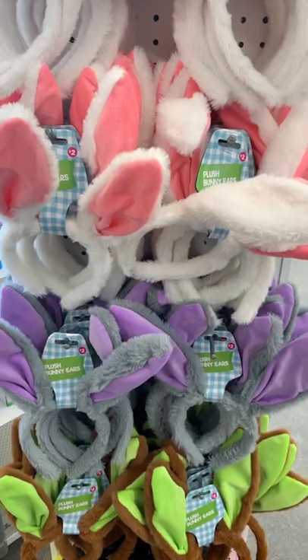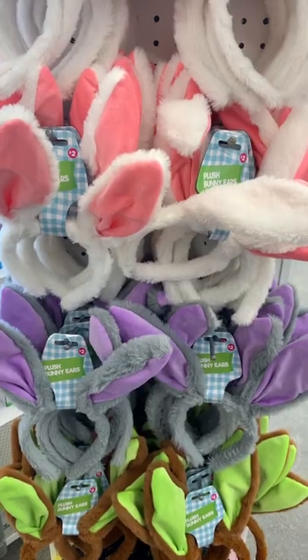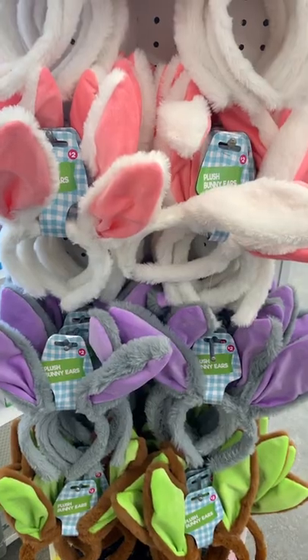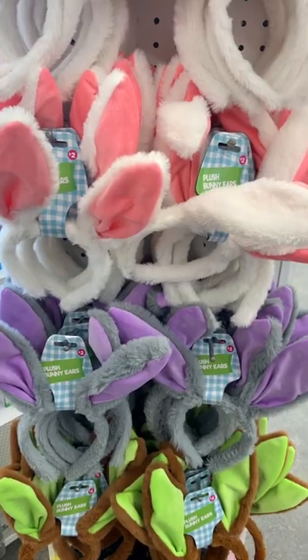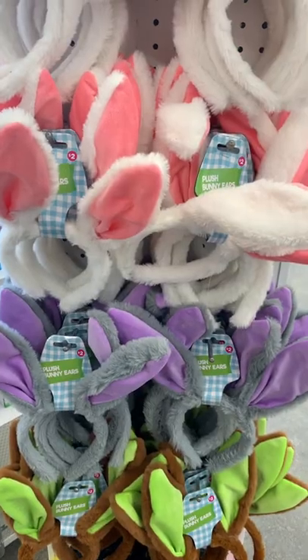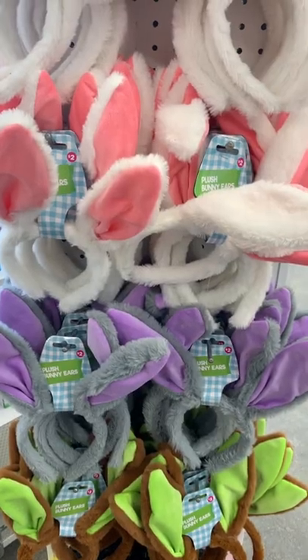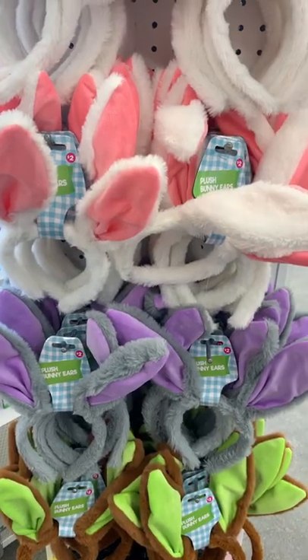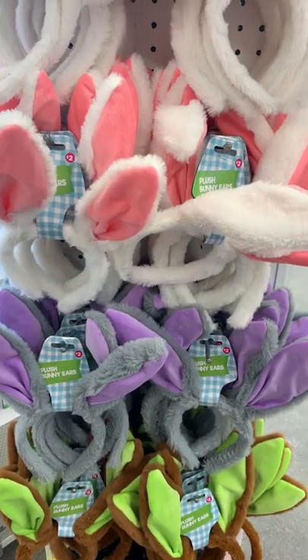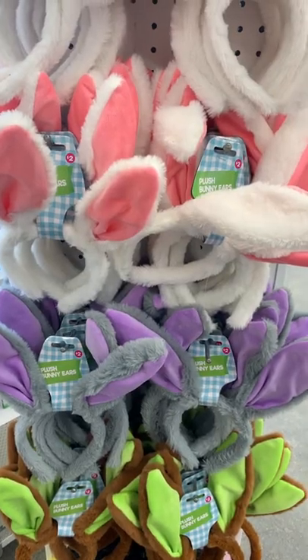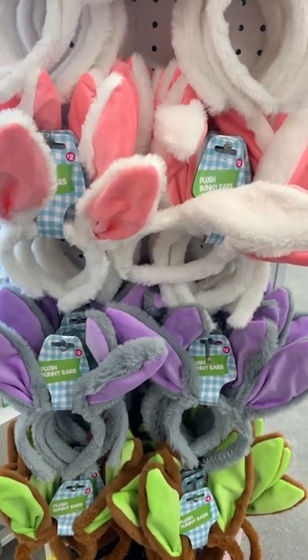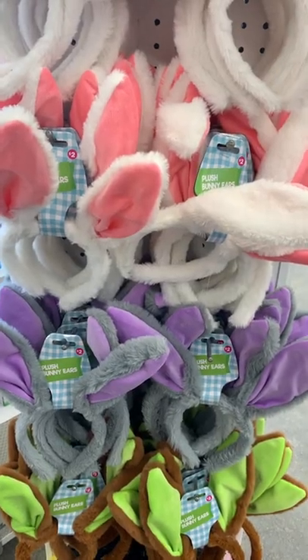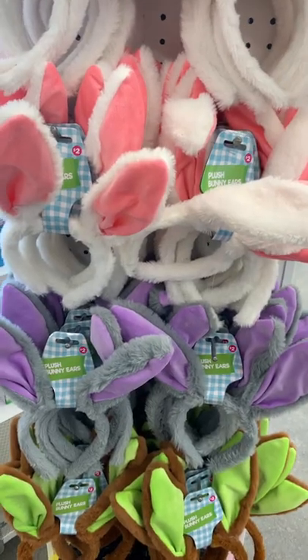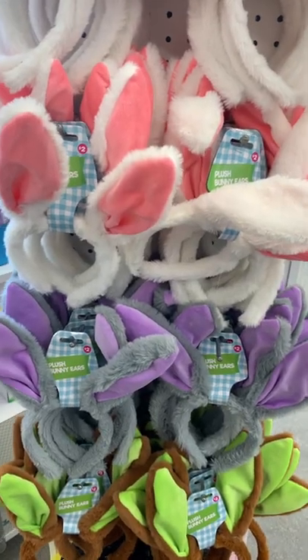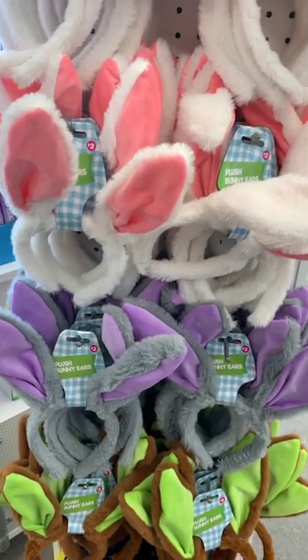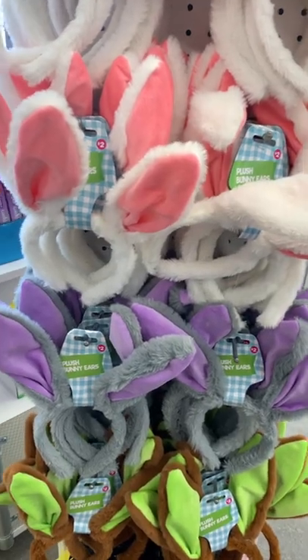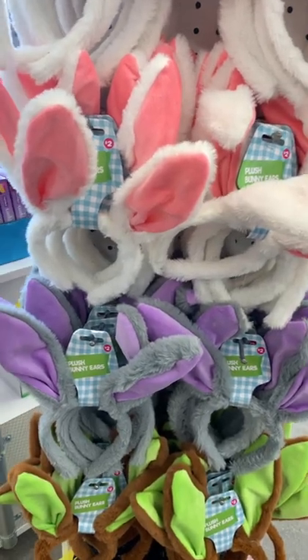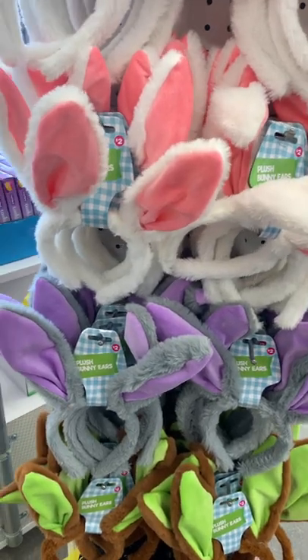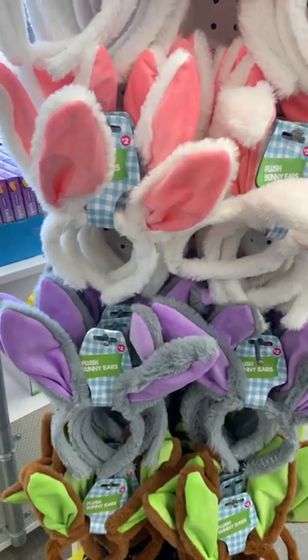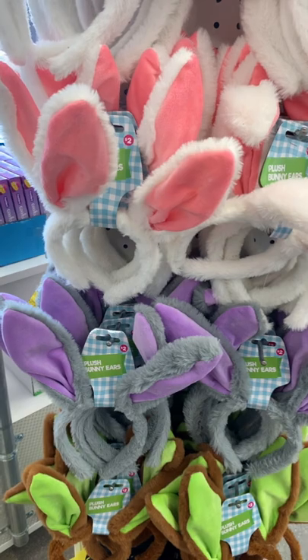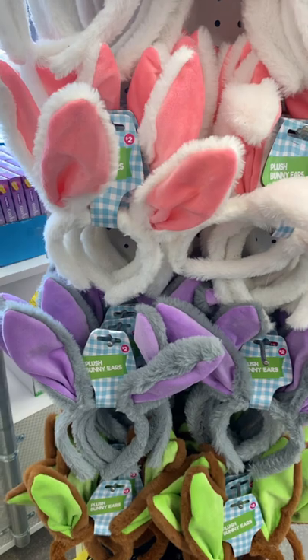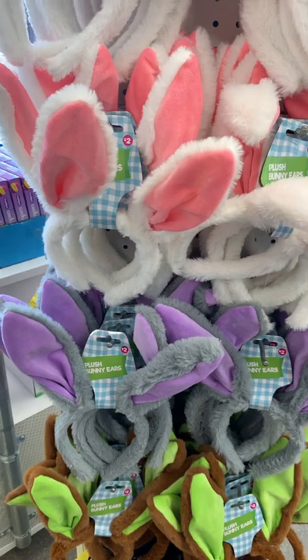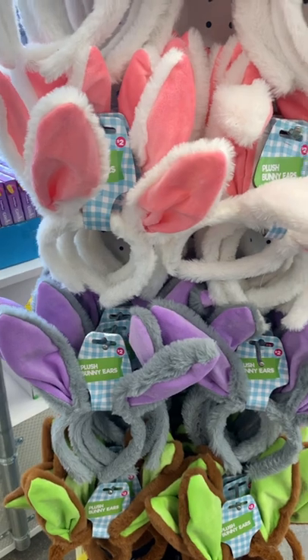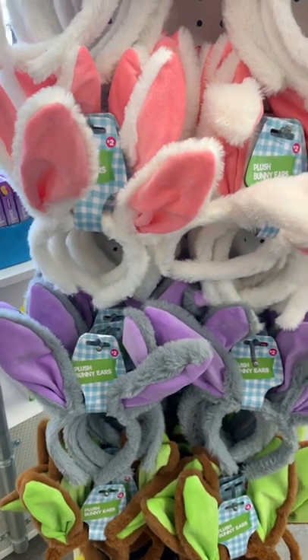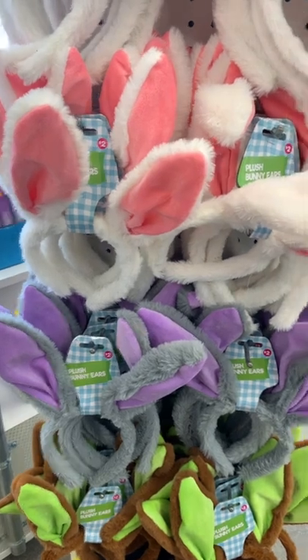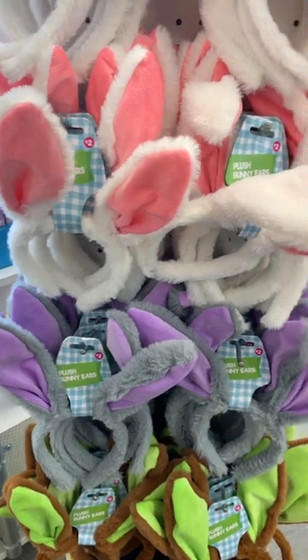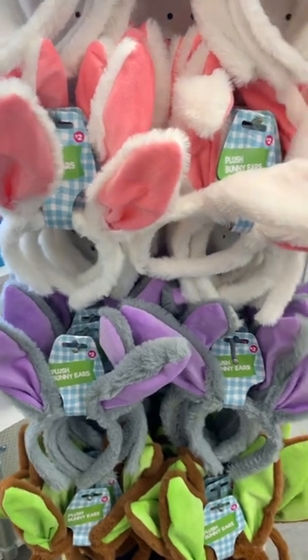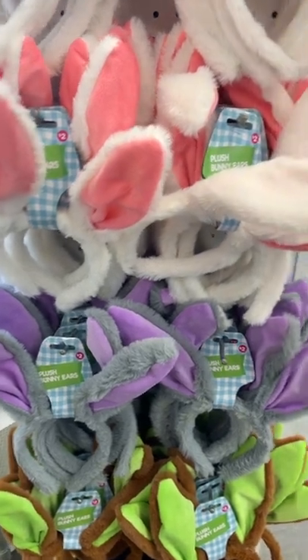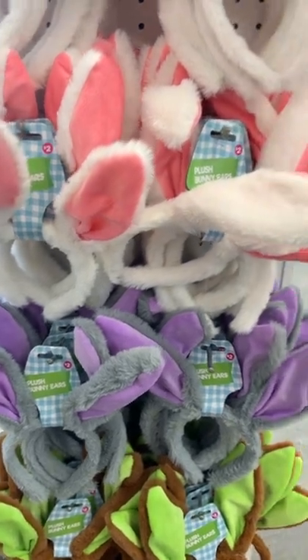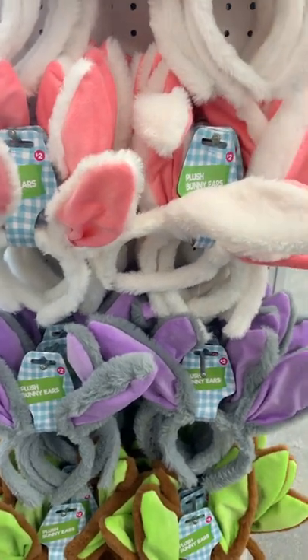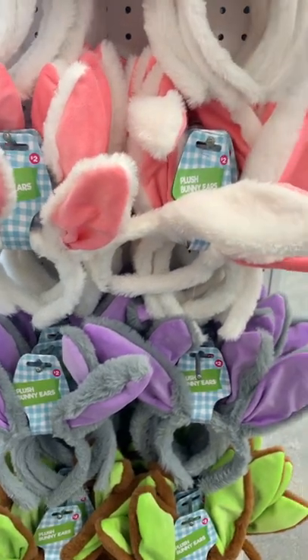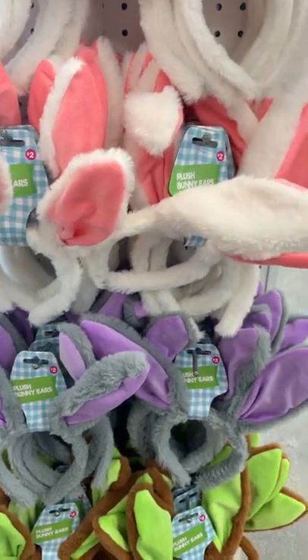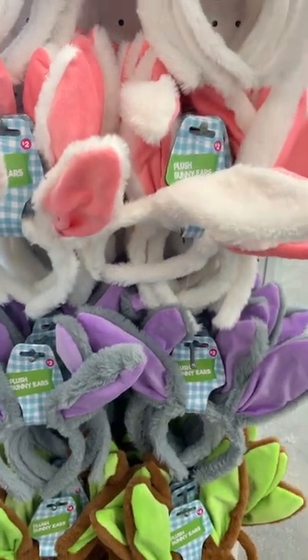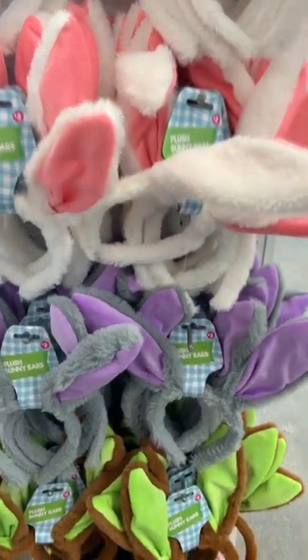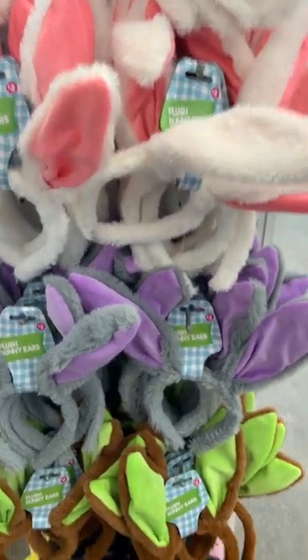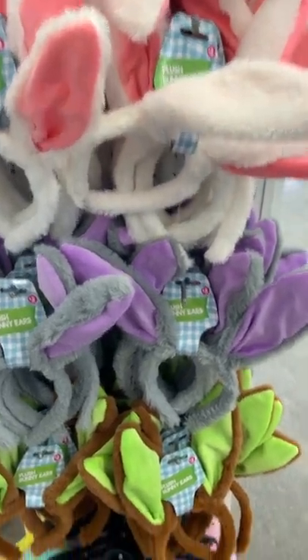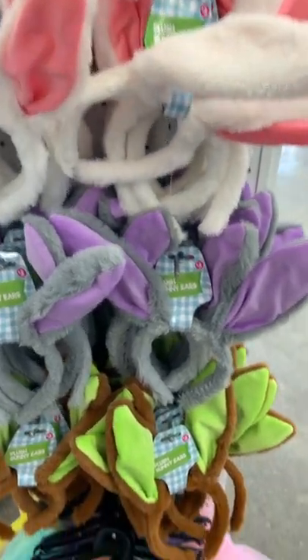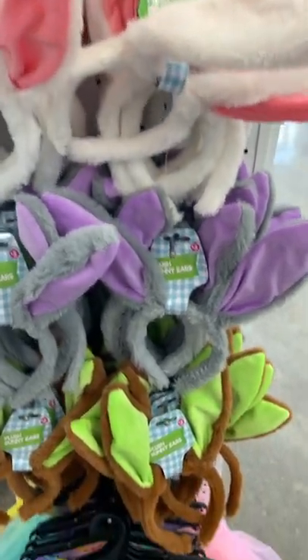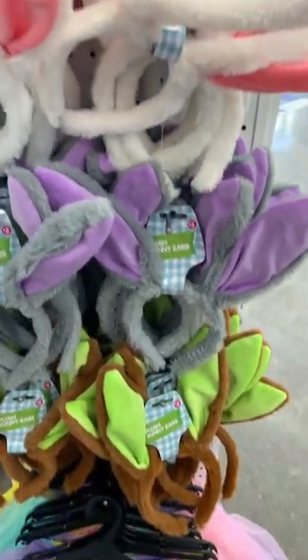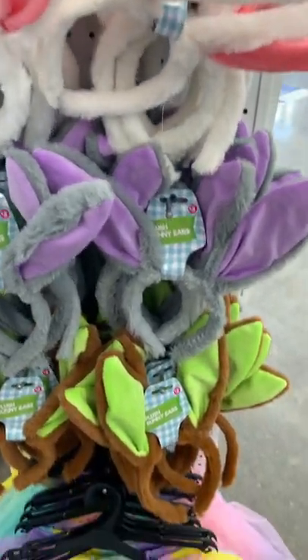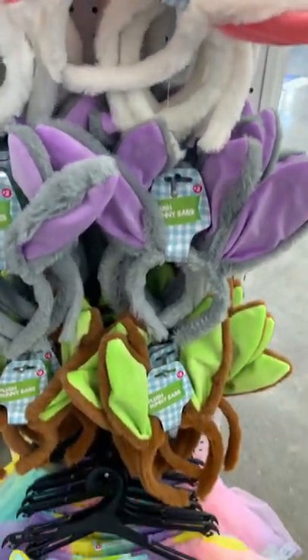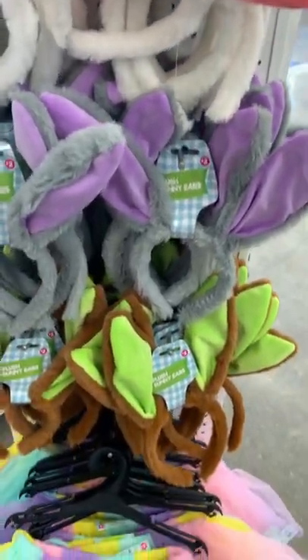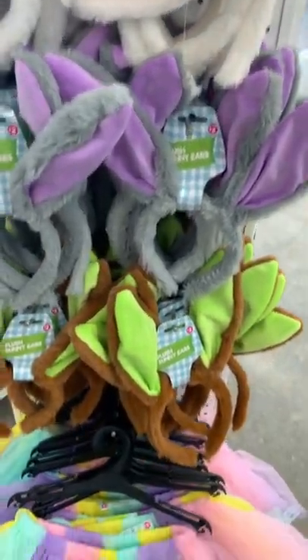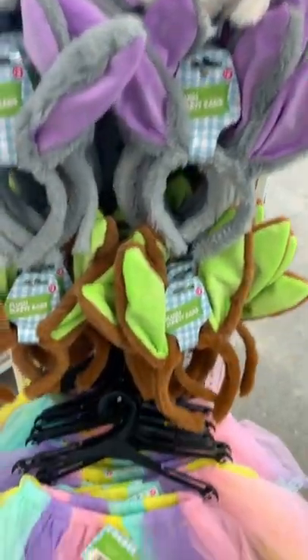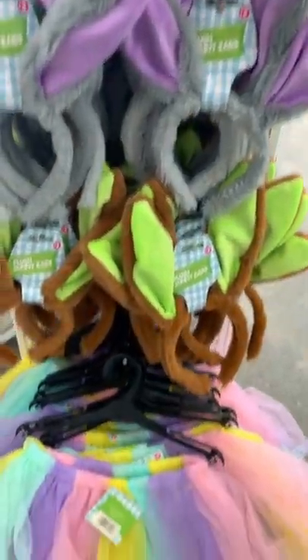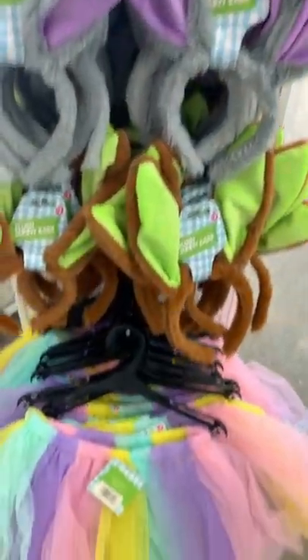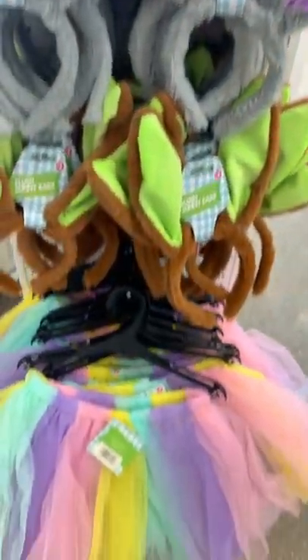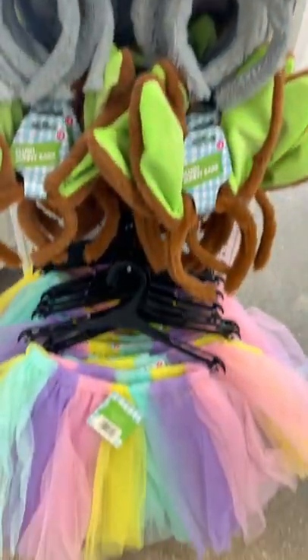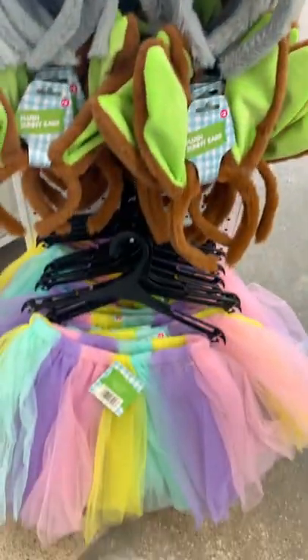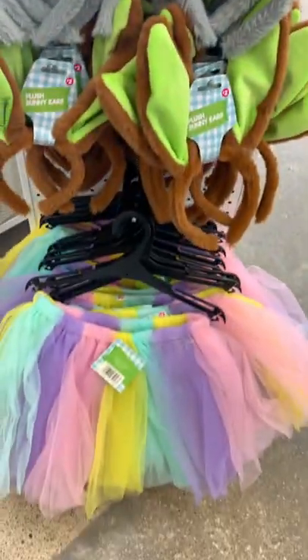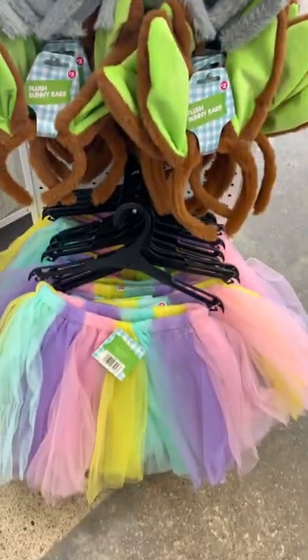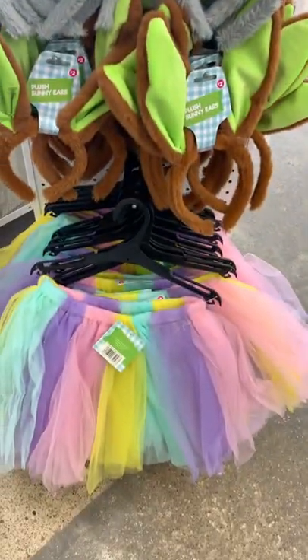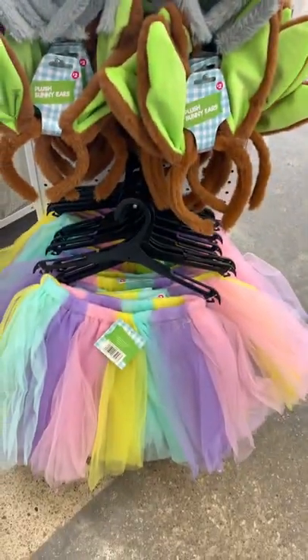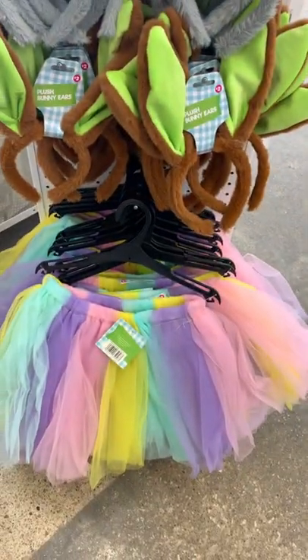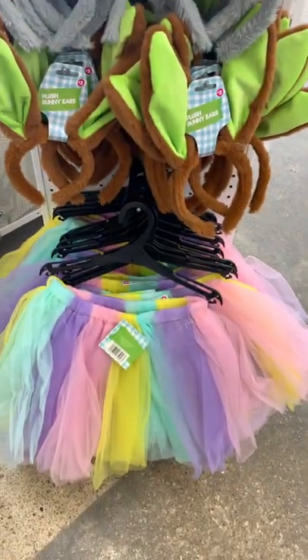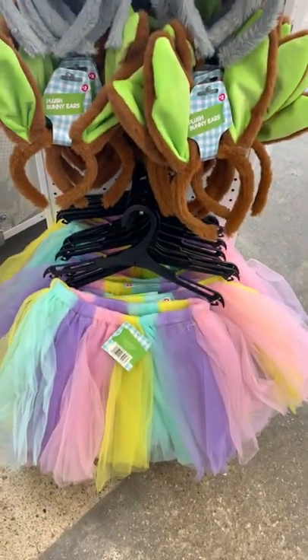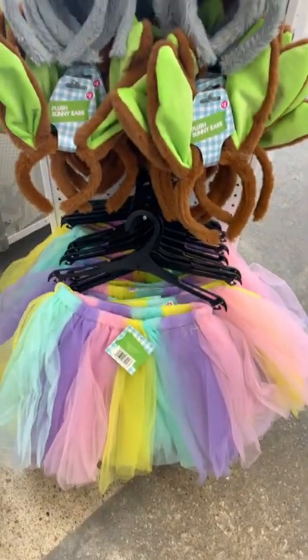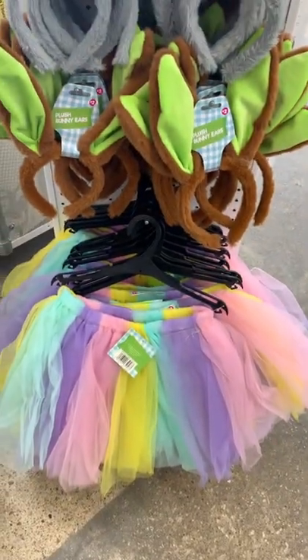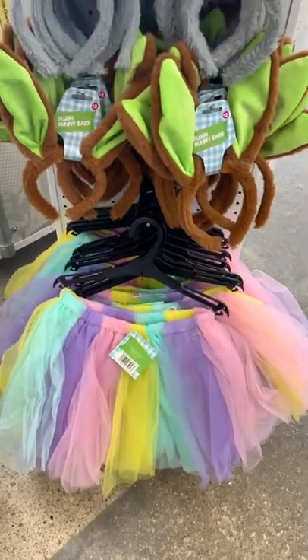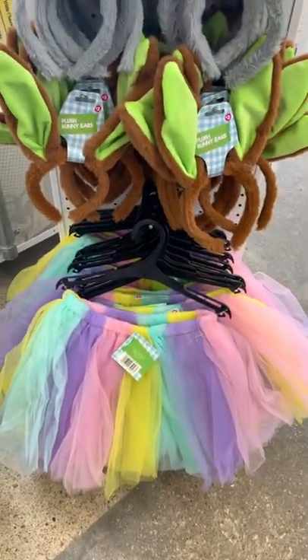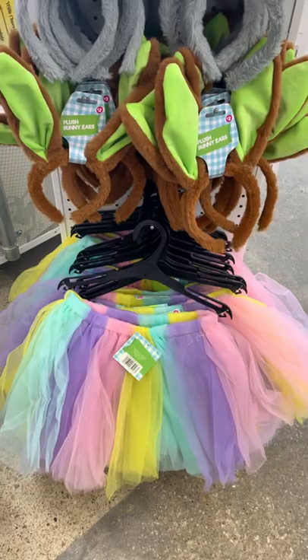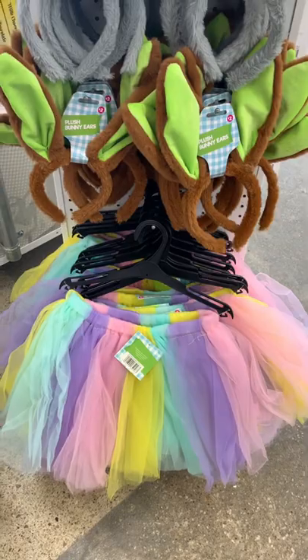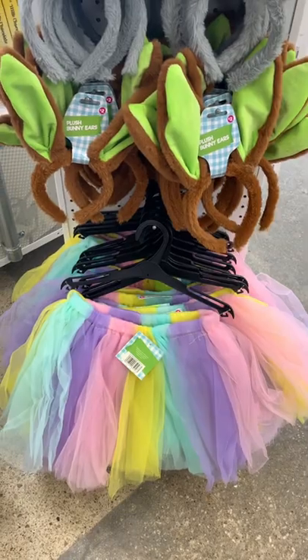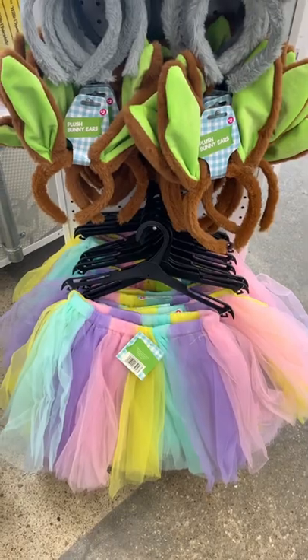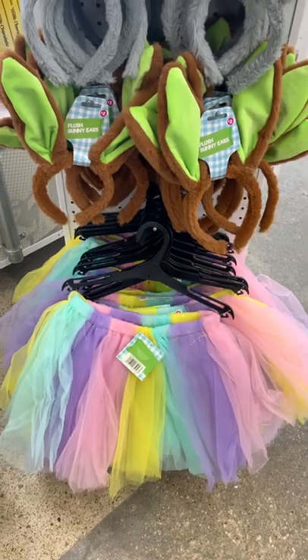They also have all kinds of bunny ears — so adorable, all different kinds. And they have a tutu down here as well.